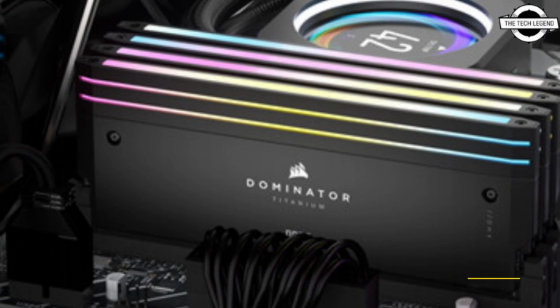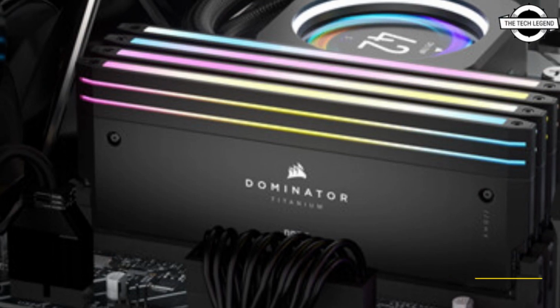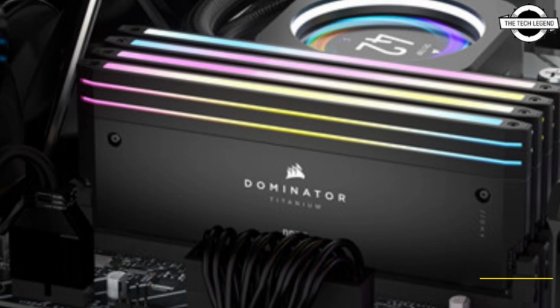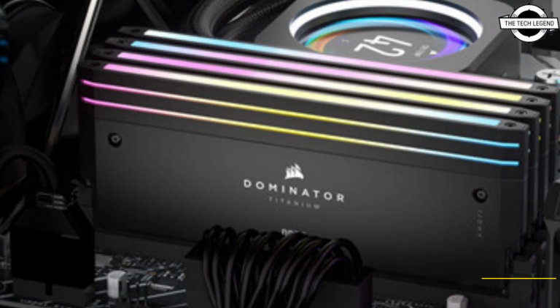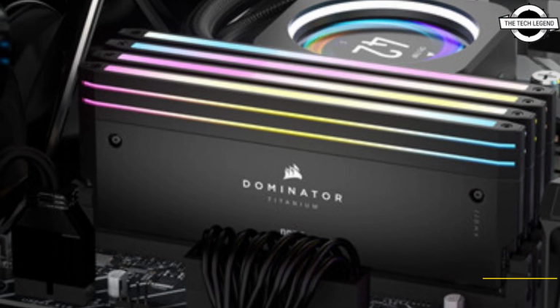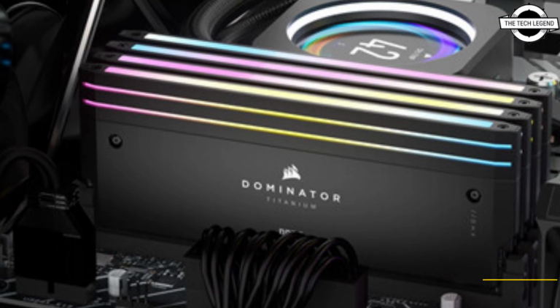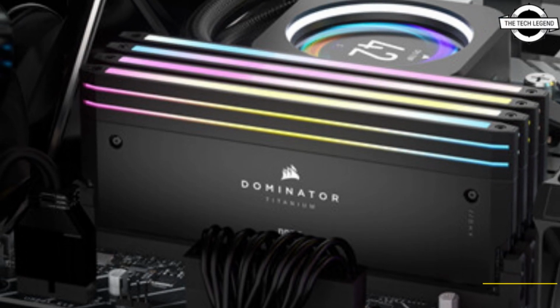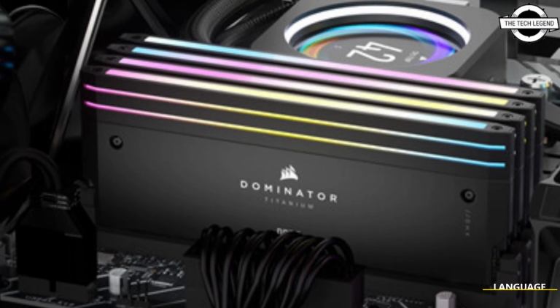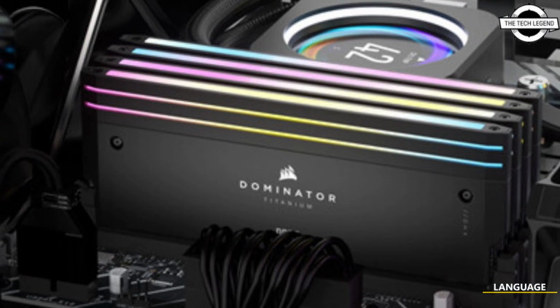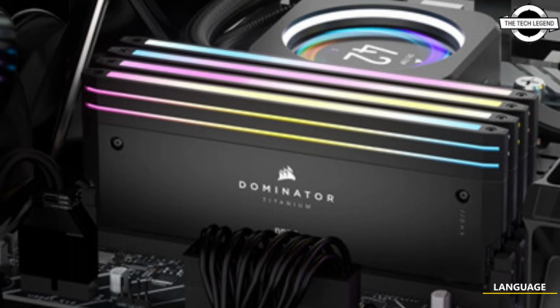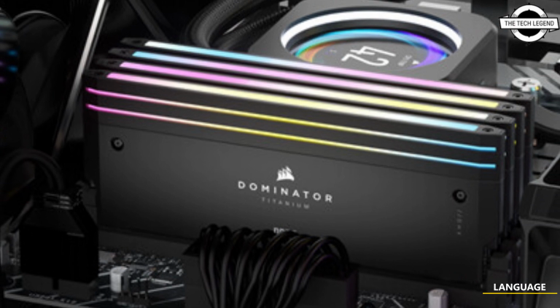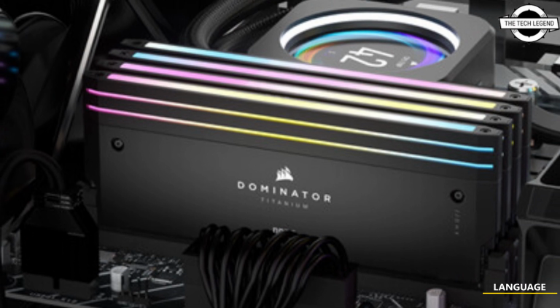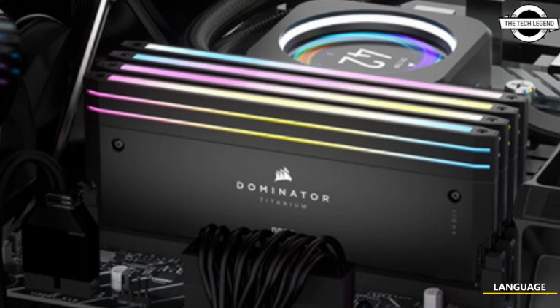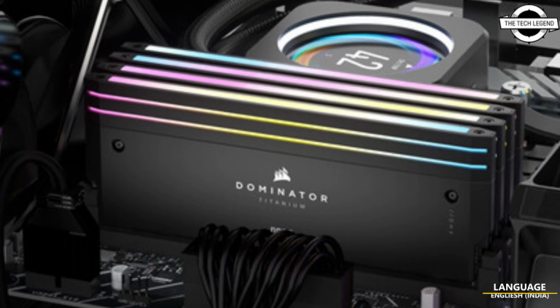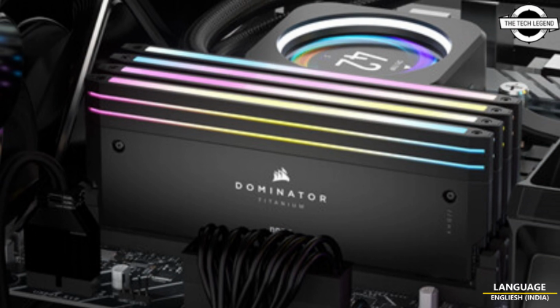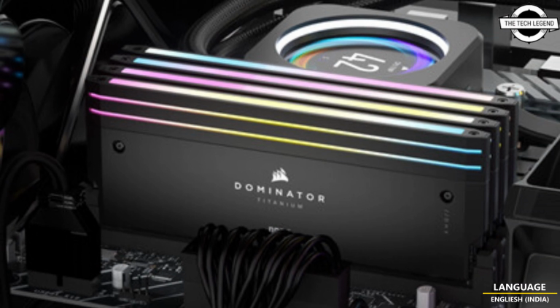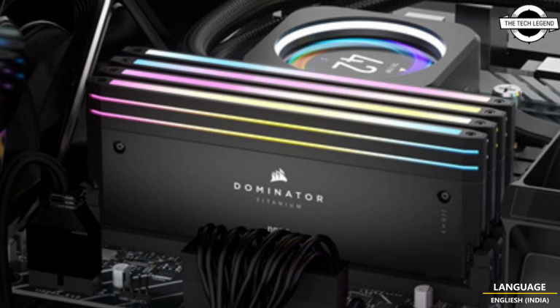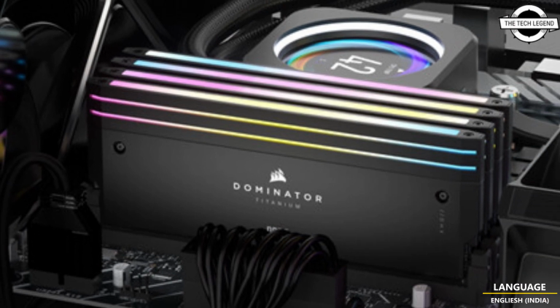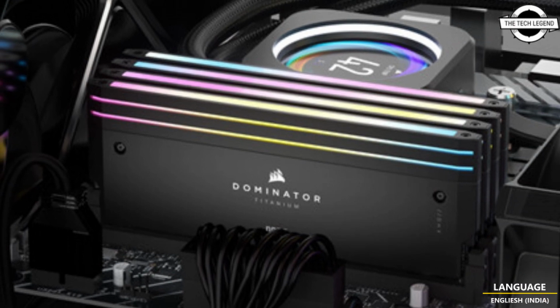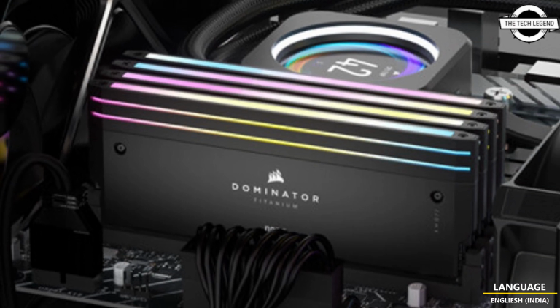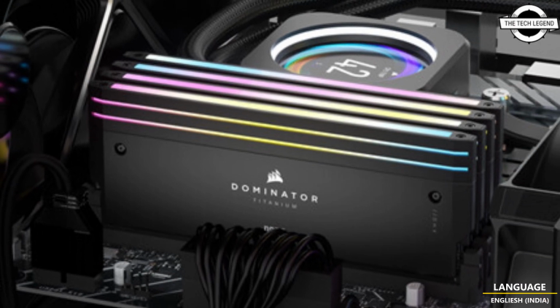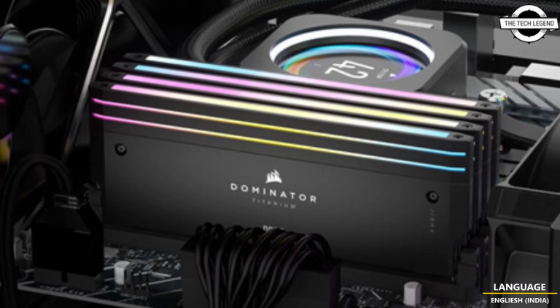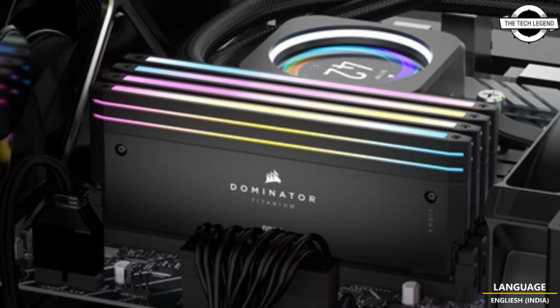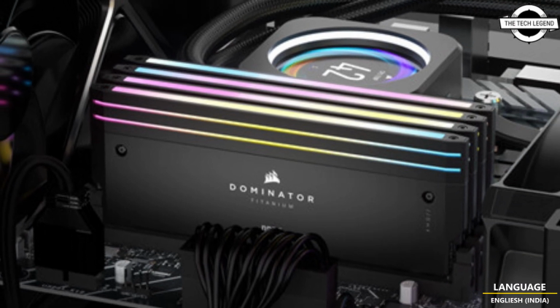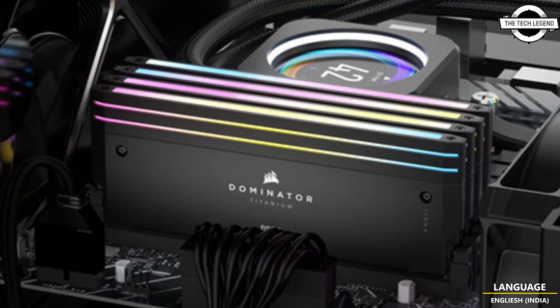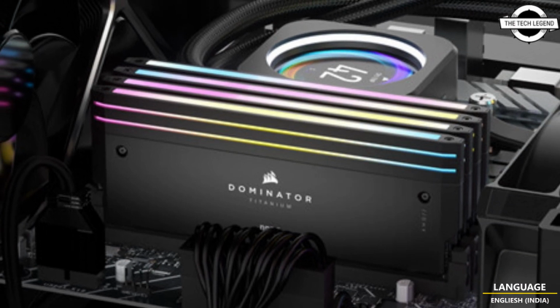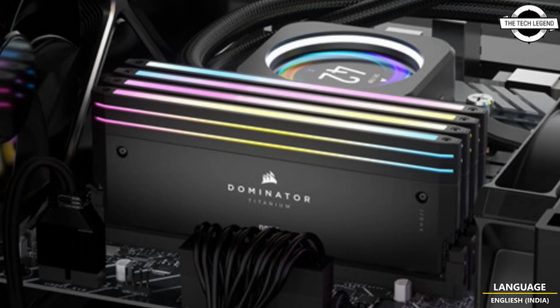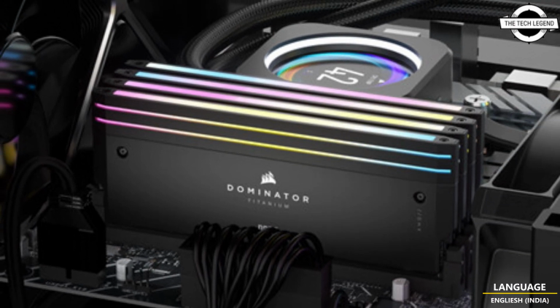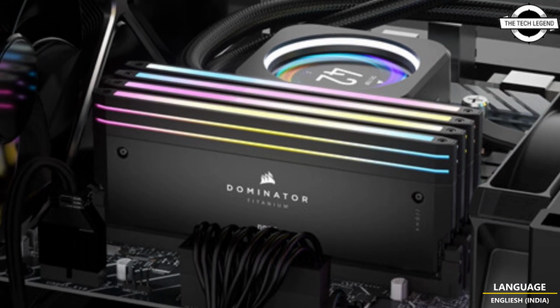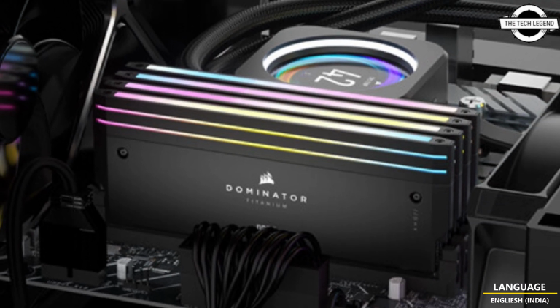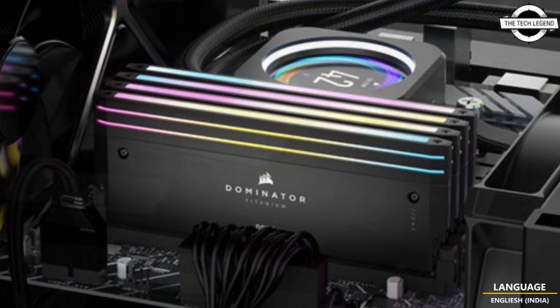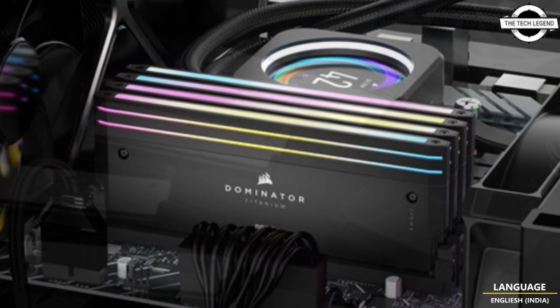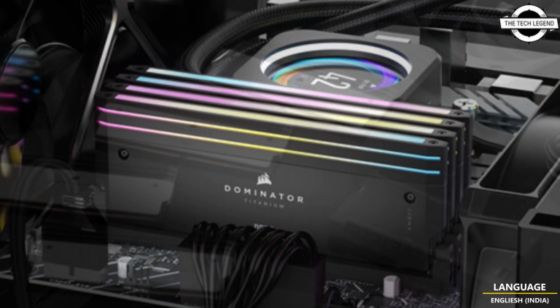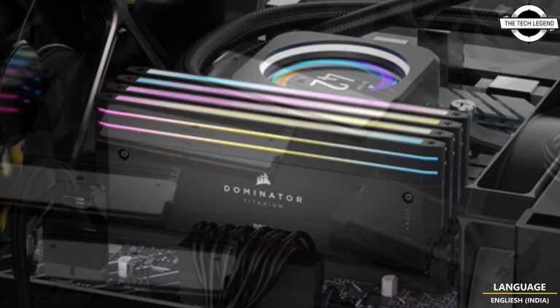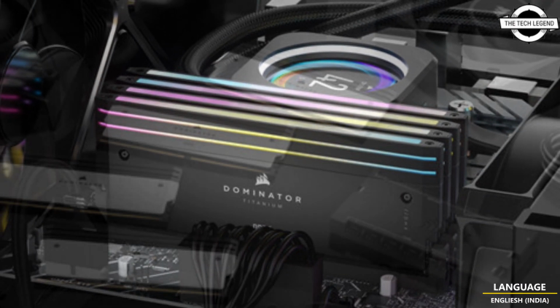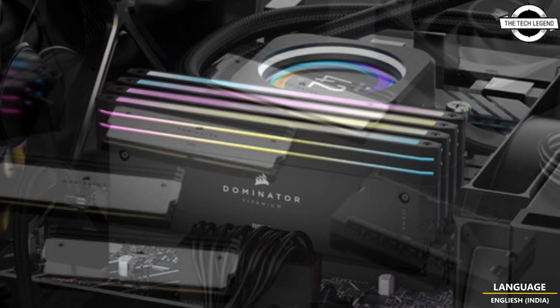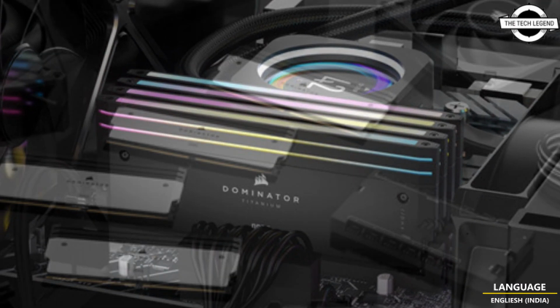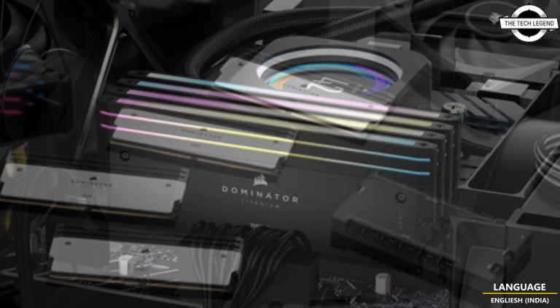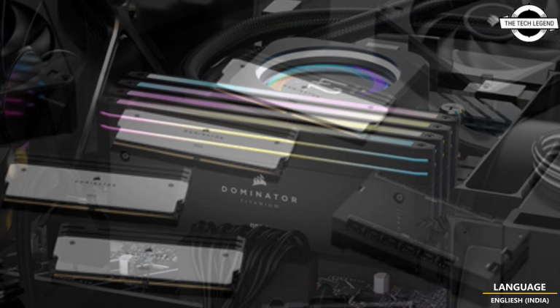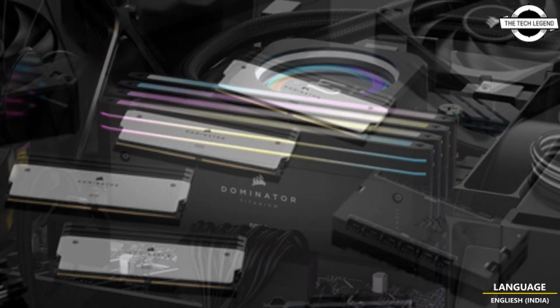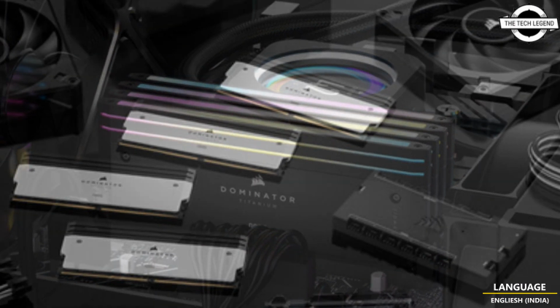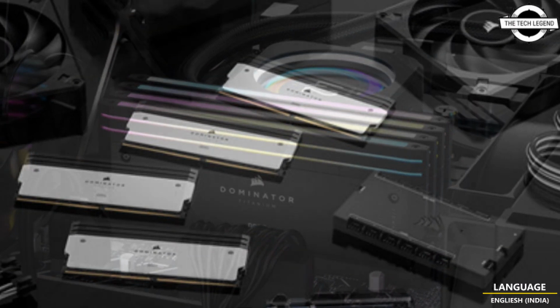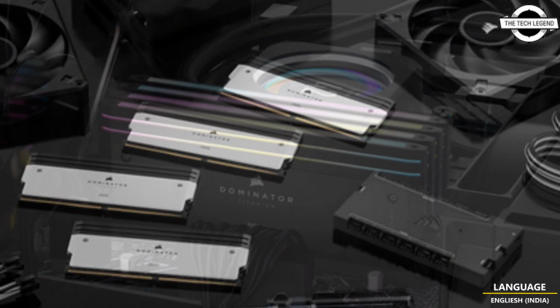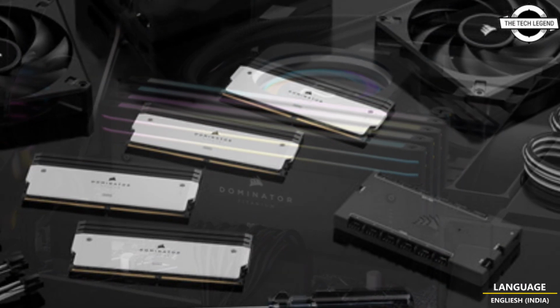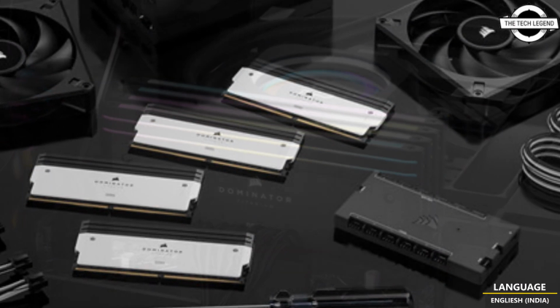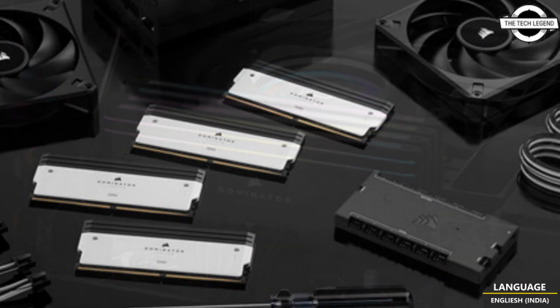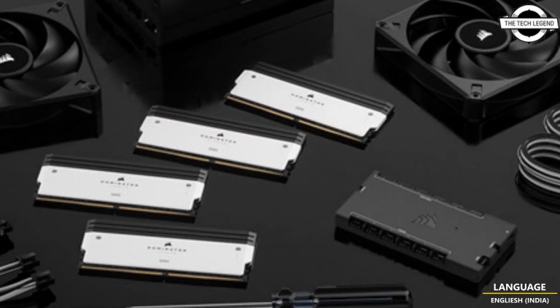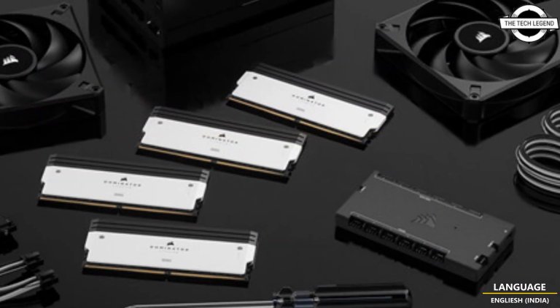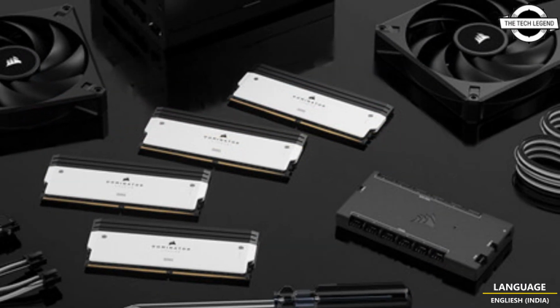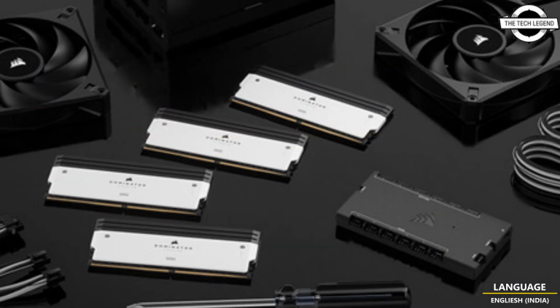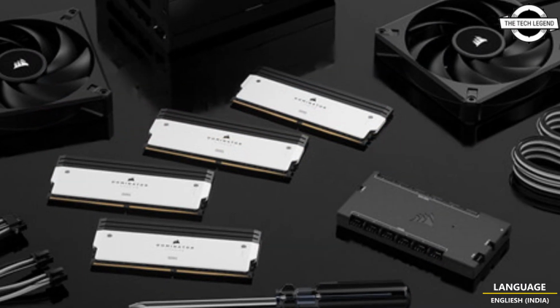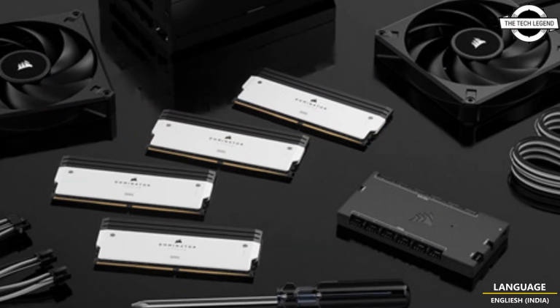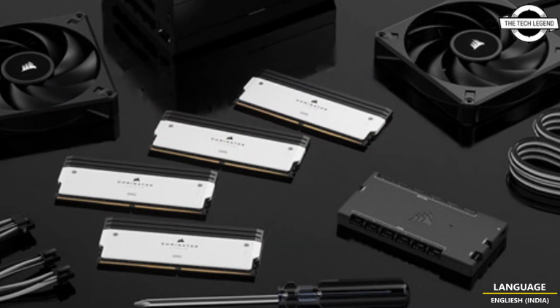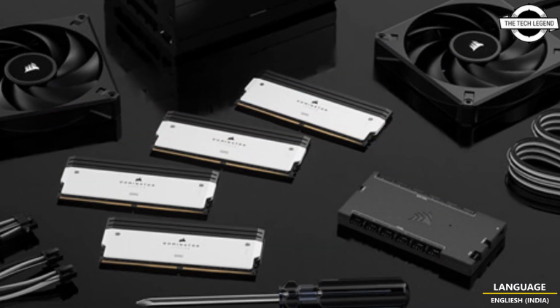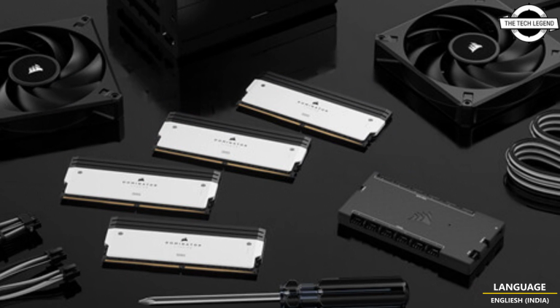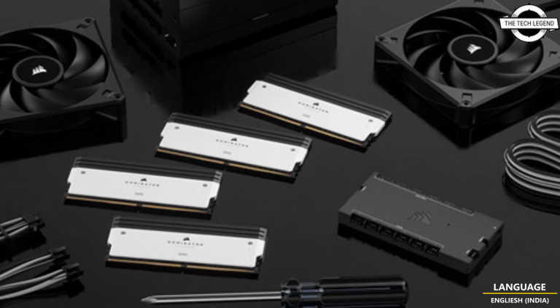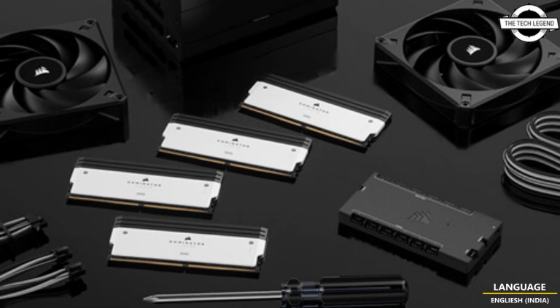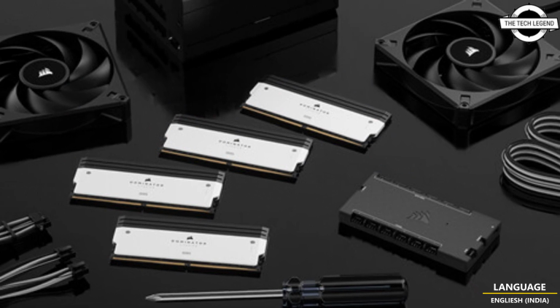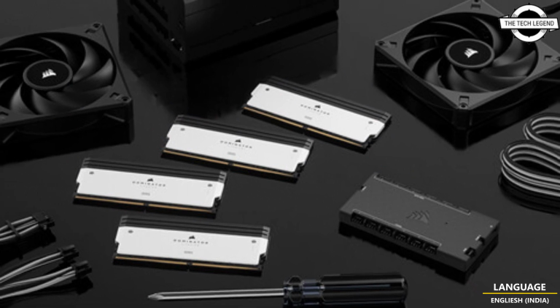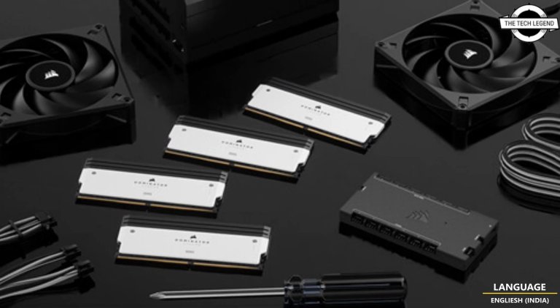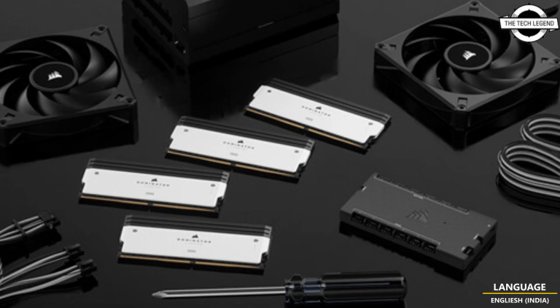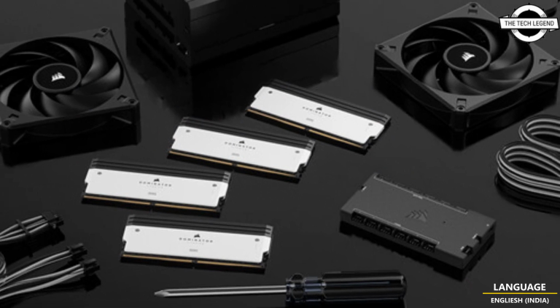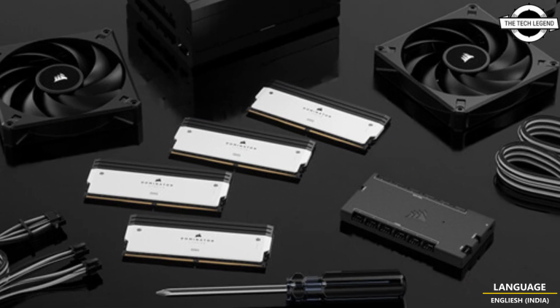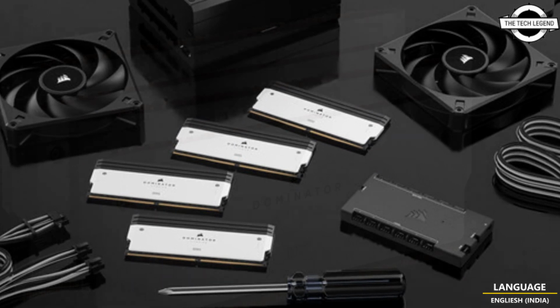Hello friends, welcome to the TechLizzen channel. Today I will talk about Porsche Dominator Titanium Series DDR5 Memory.